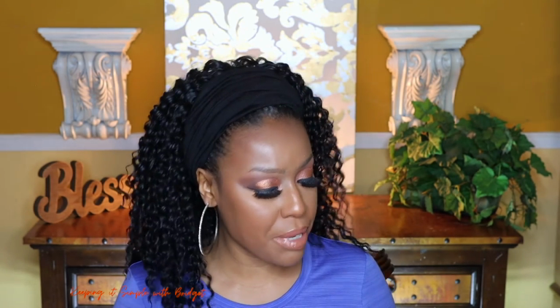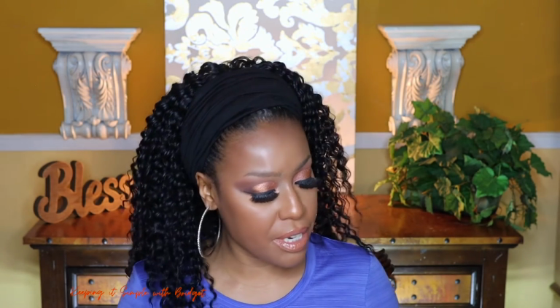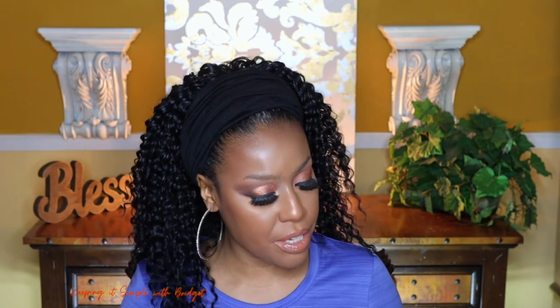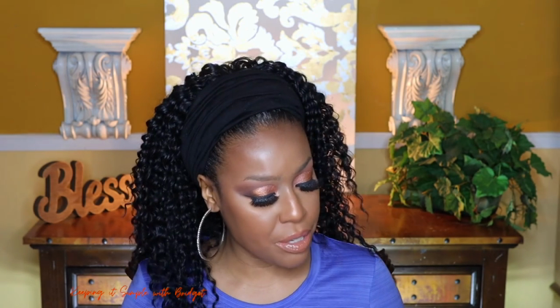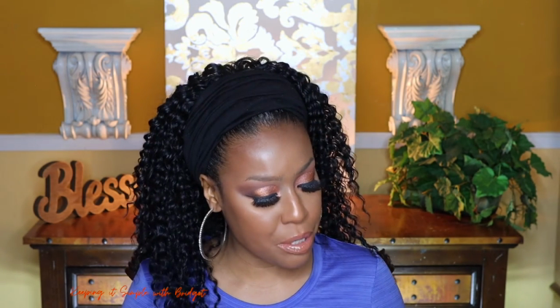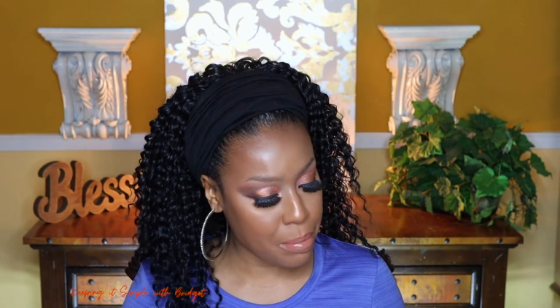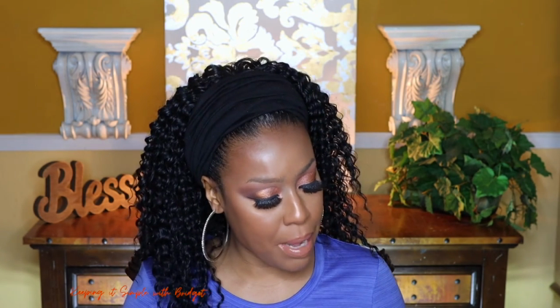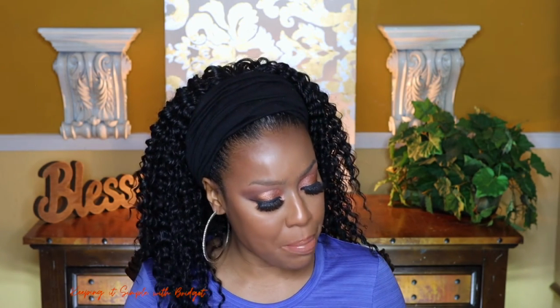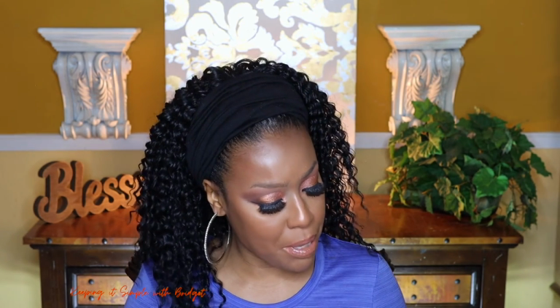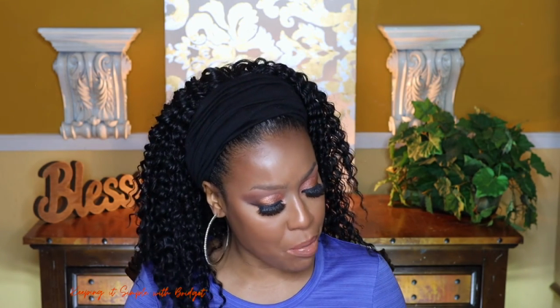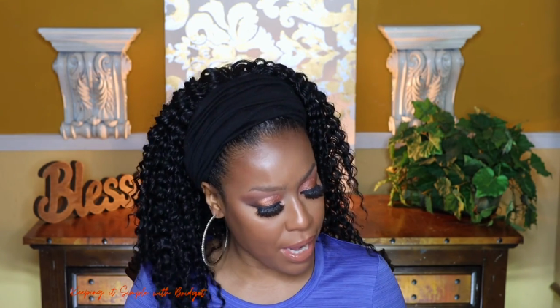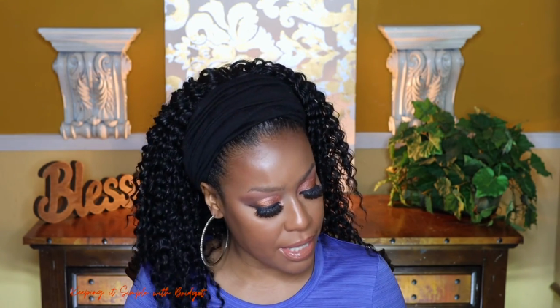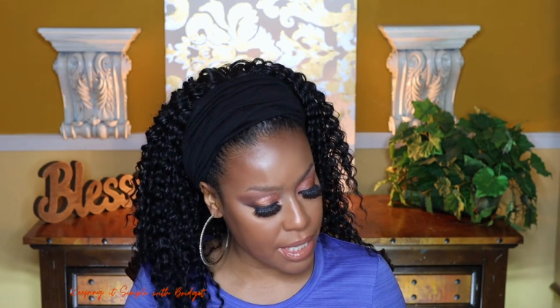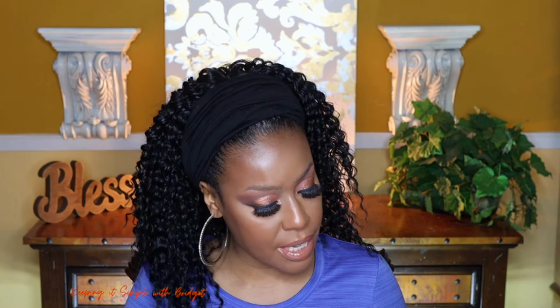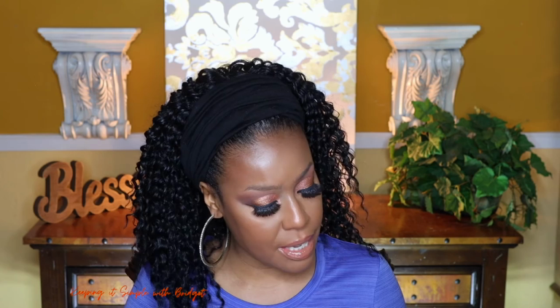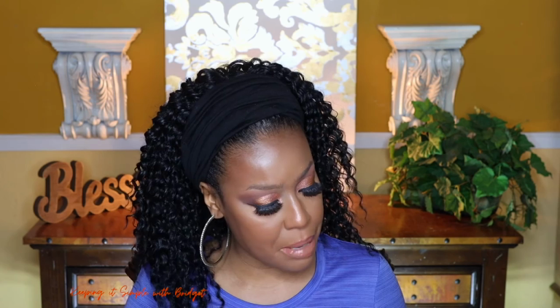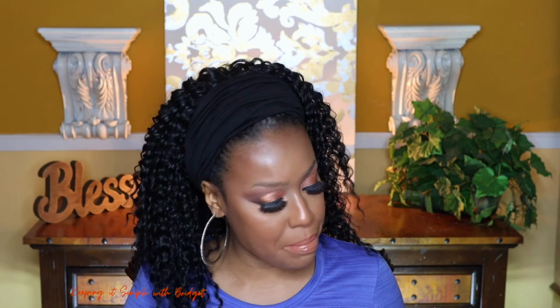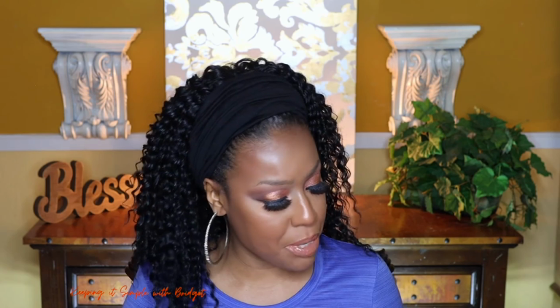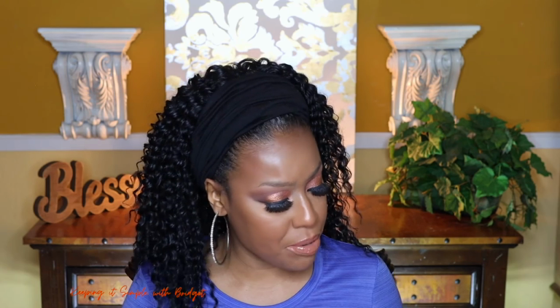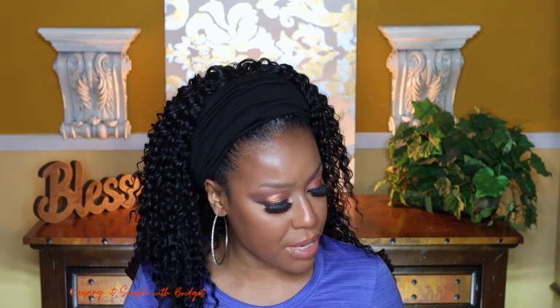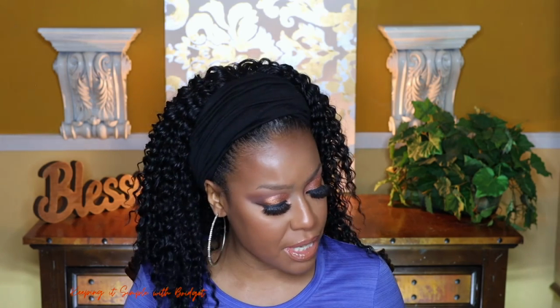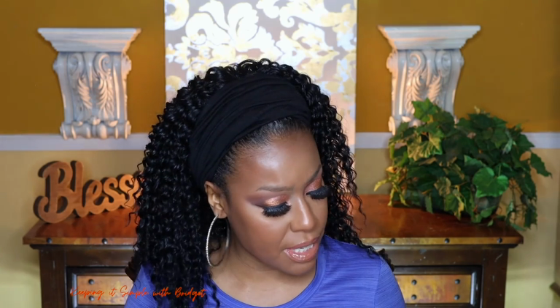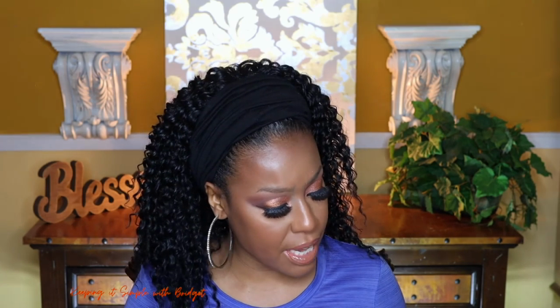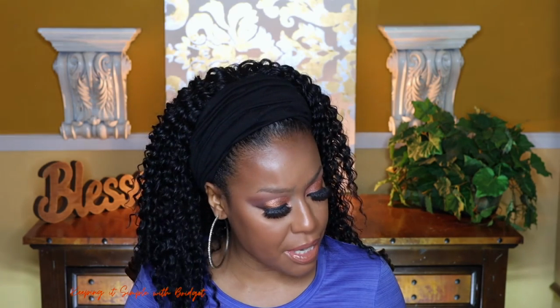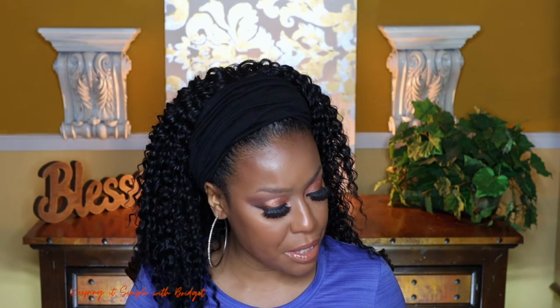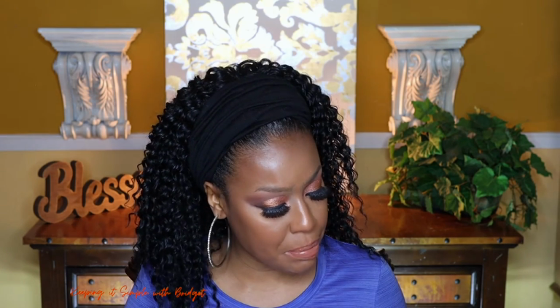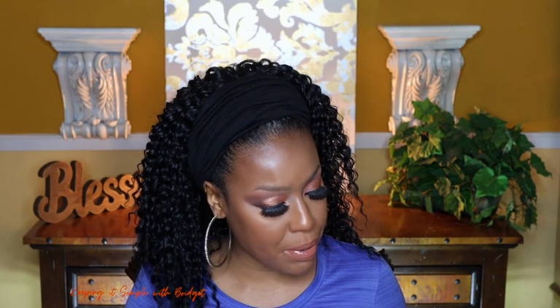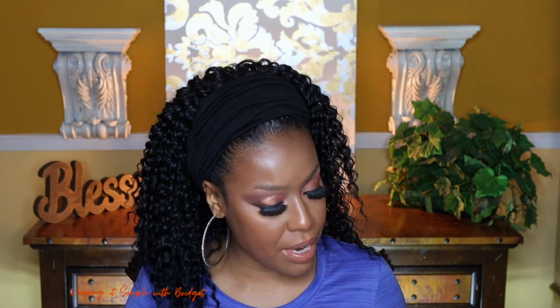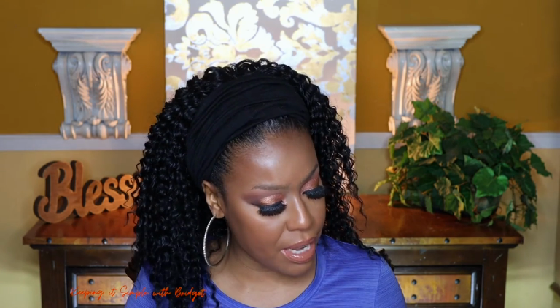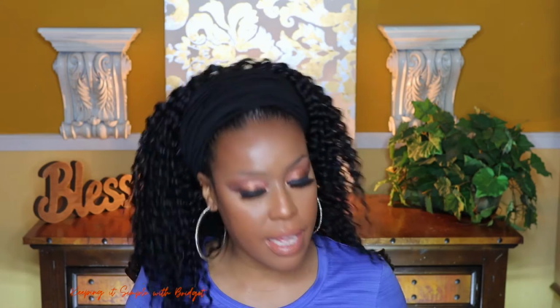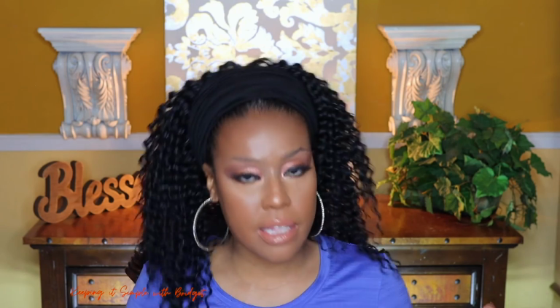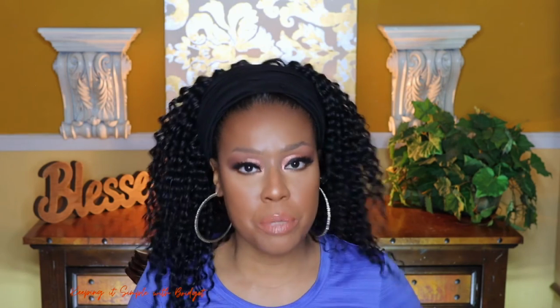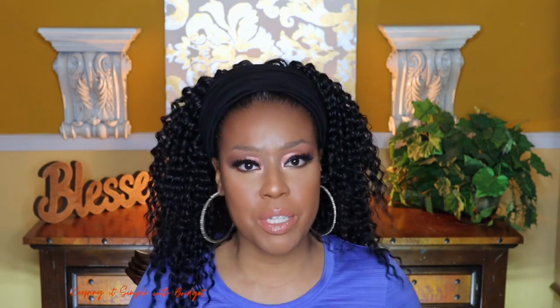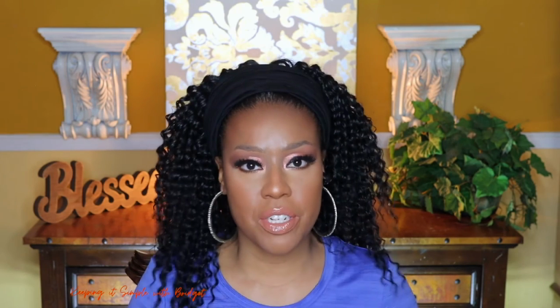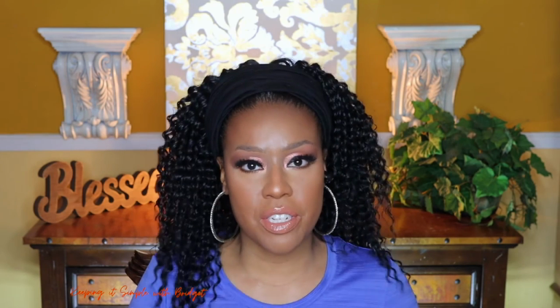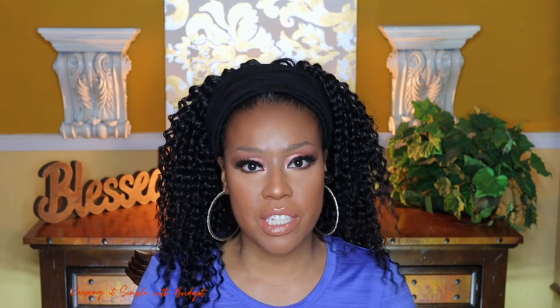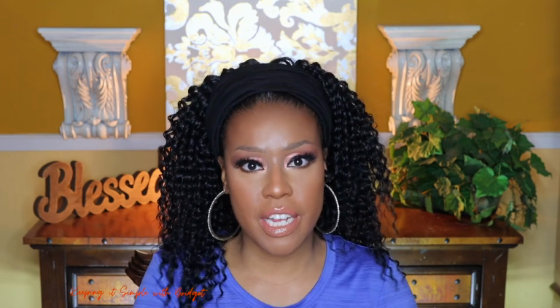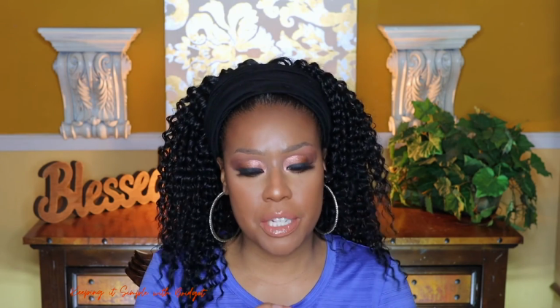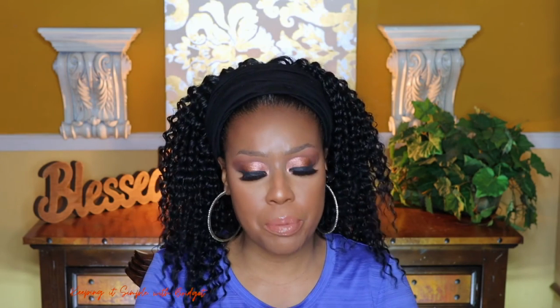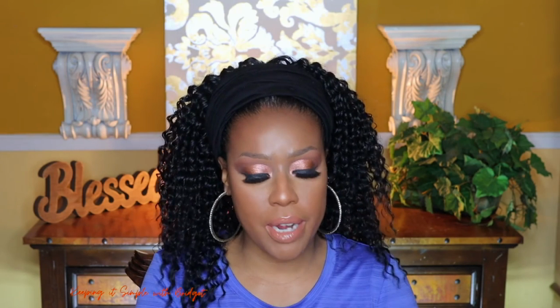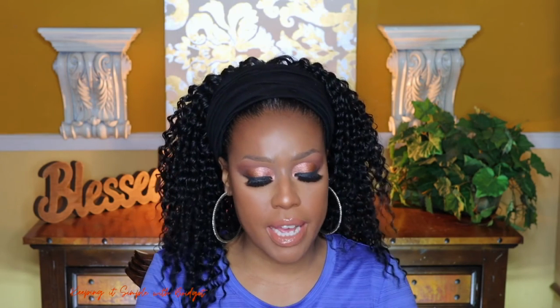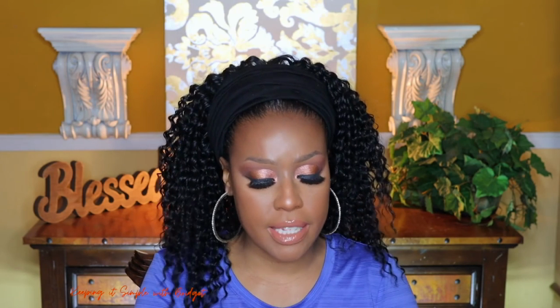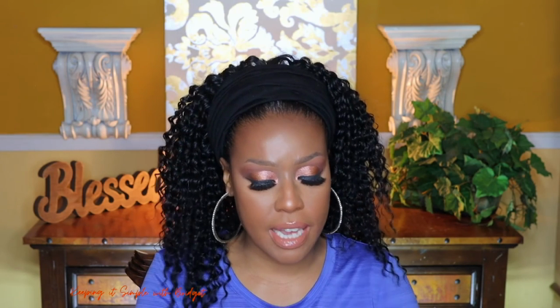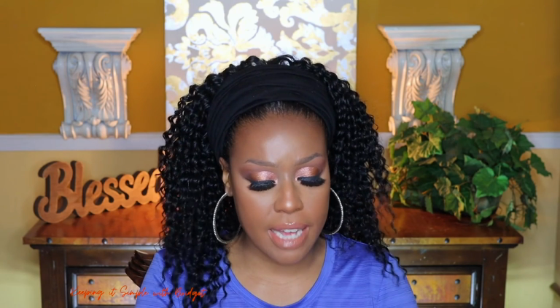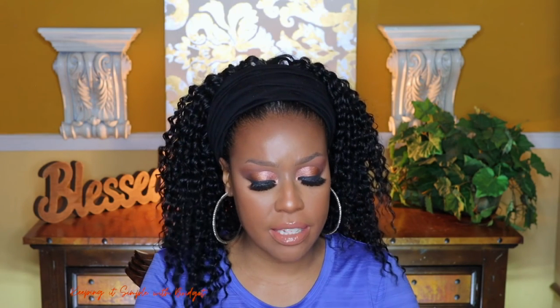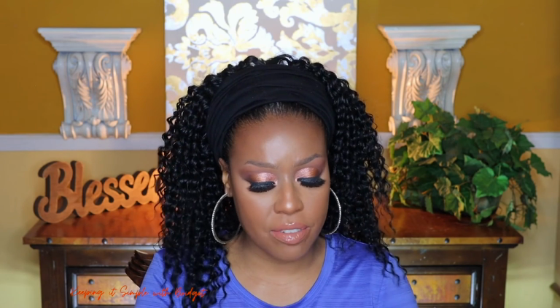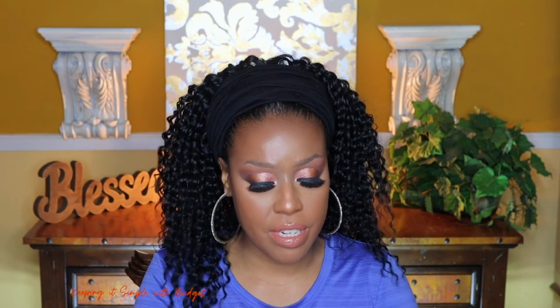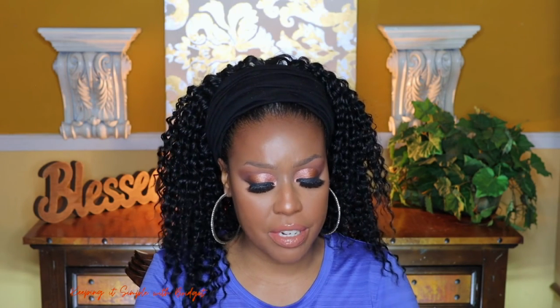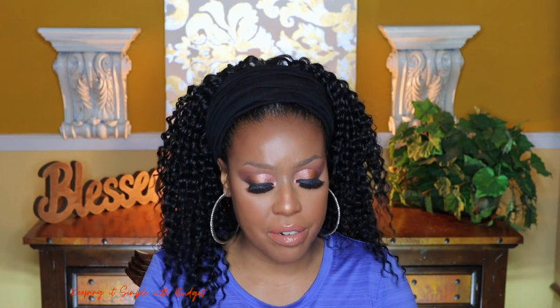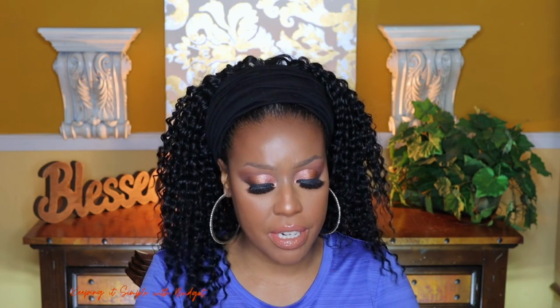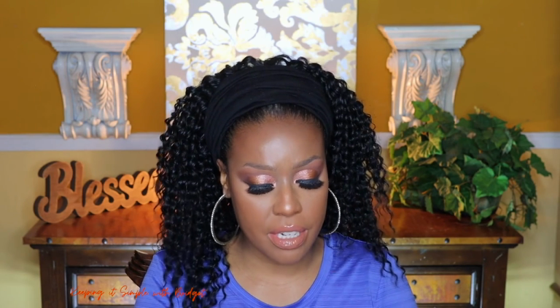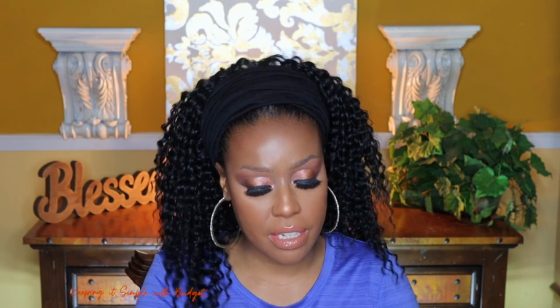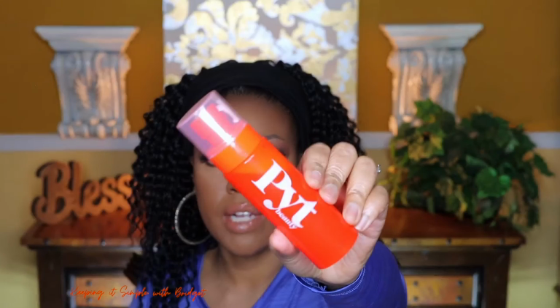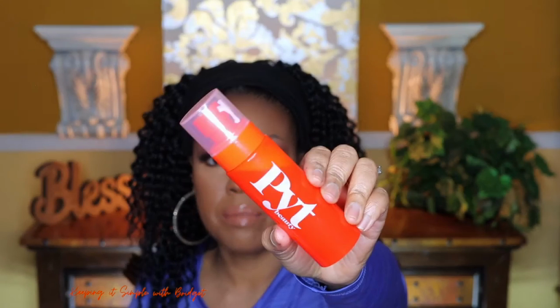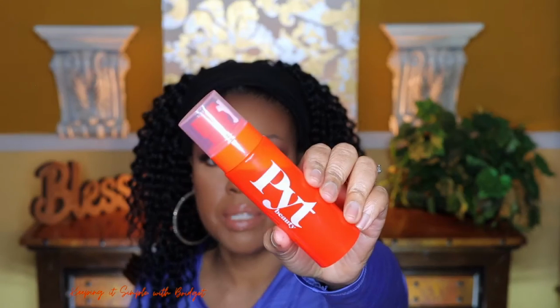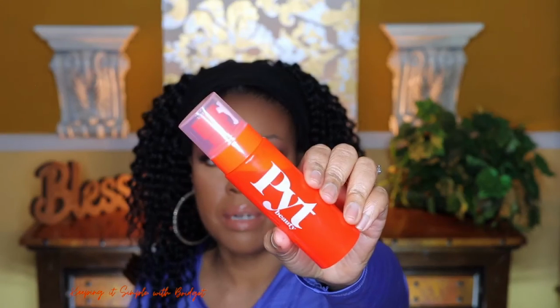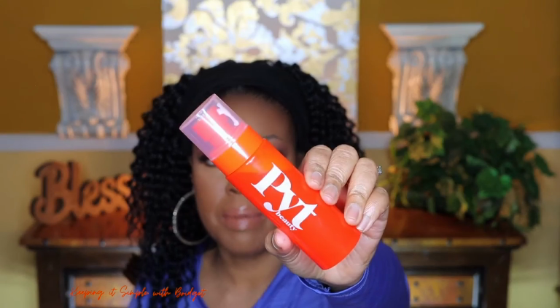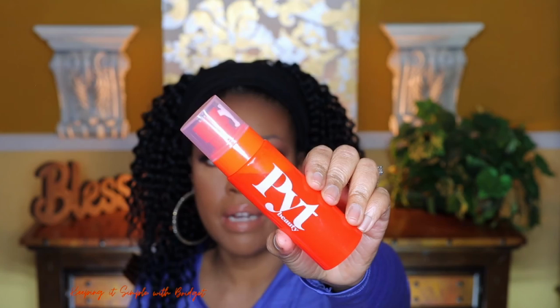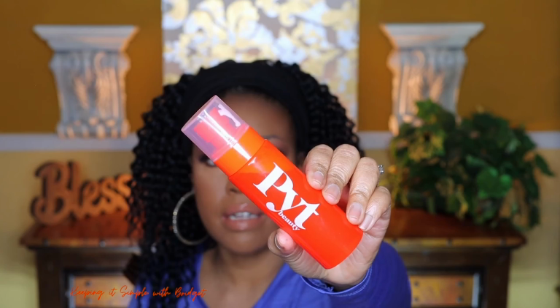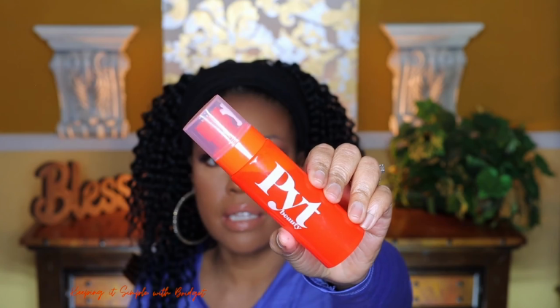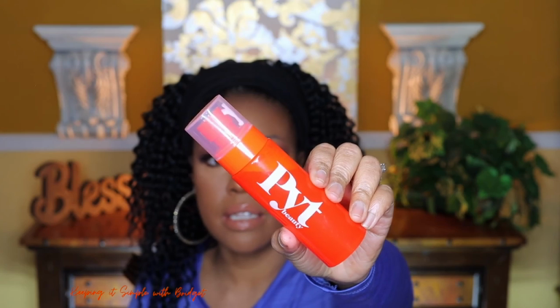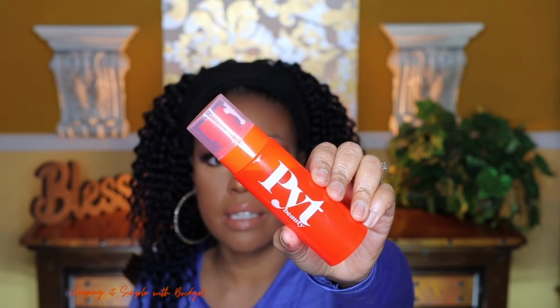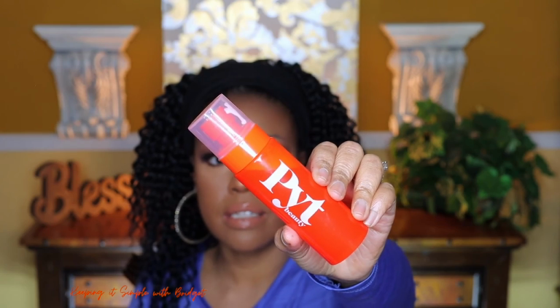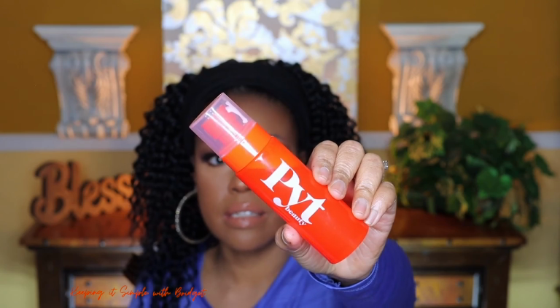For a setting spray, I'm going to use my PYT Beauty Setting Spray. This particular setting spray has lots of good ingredients.